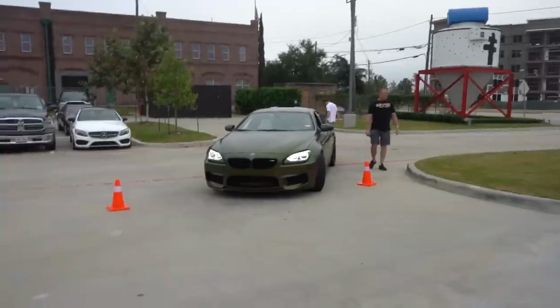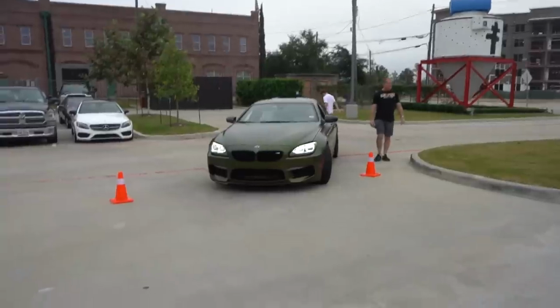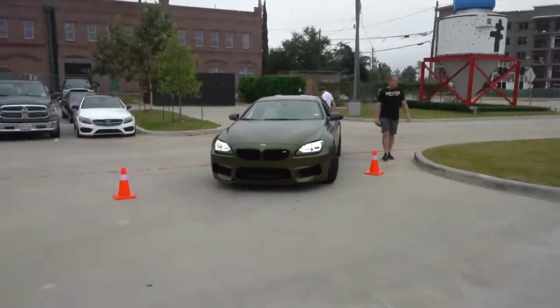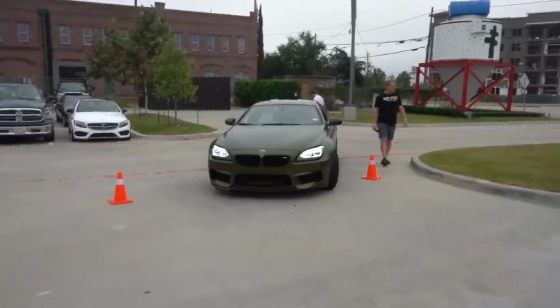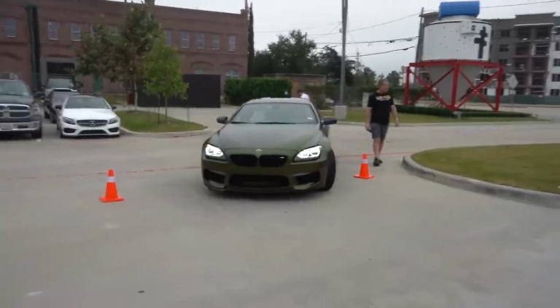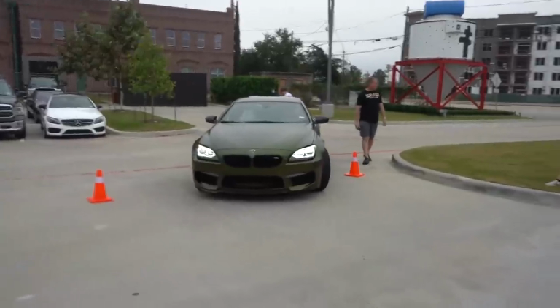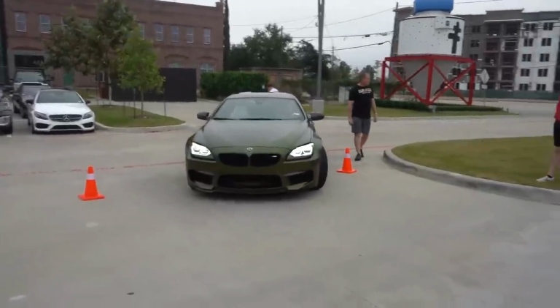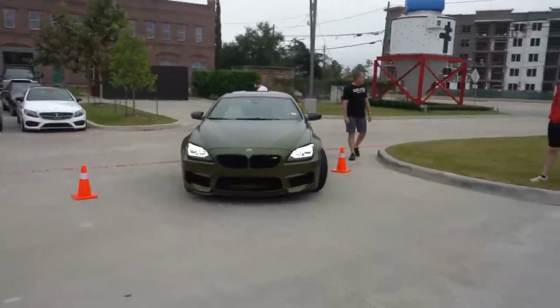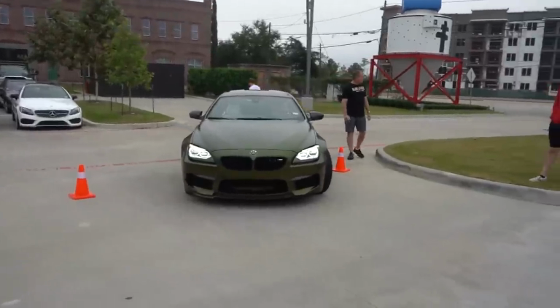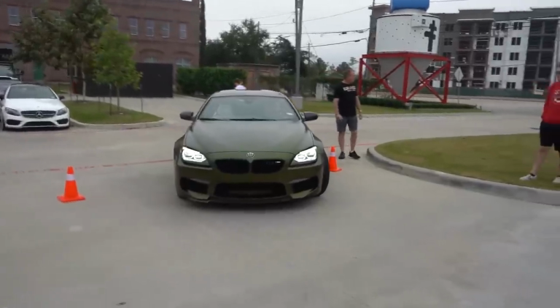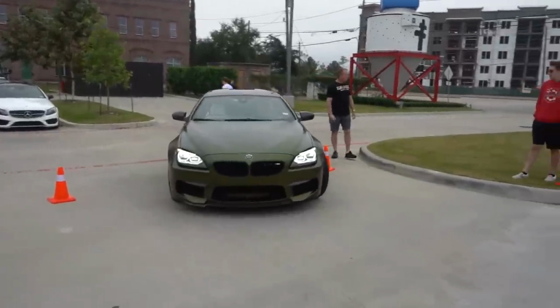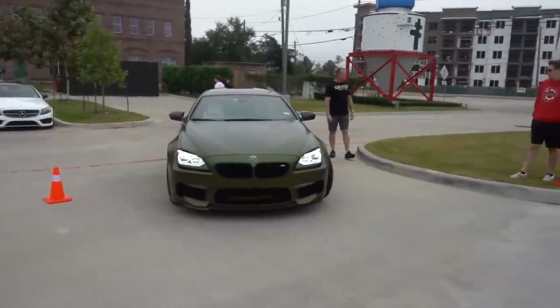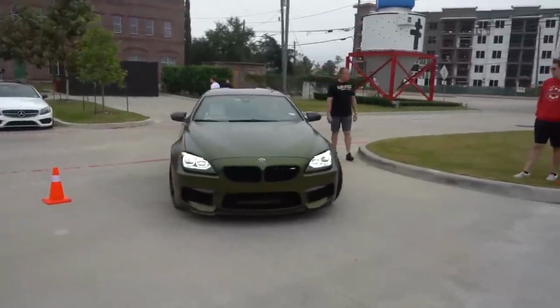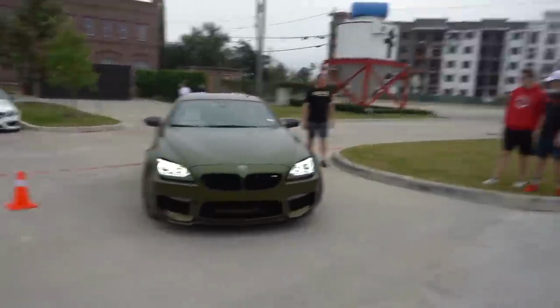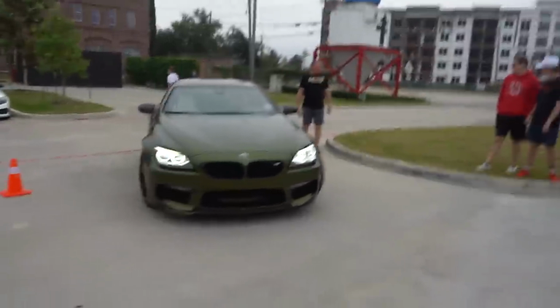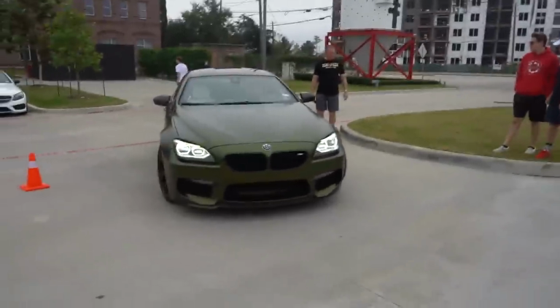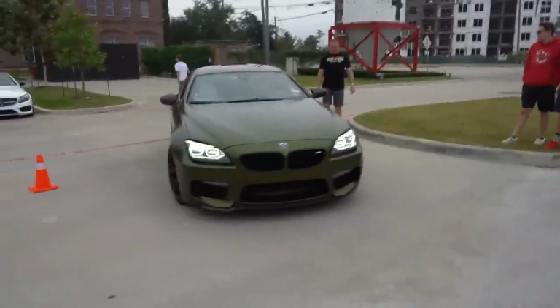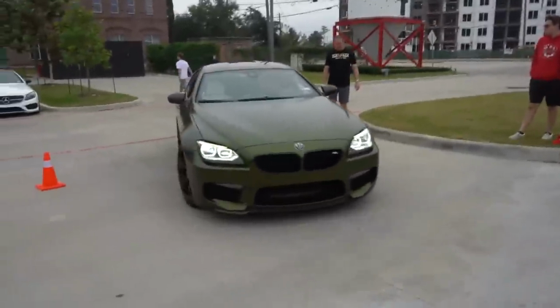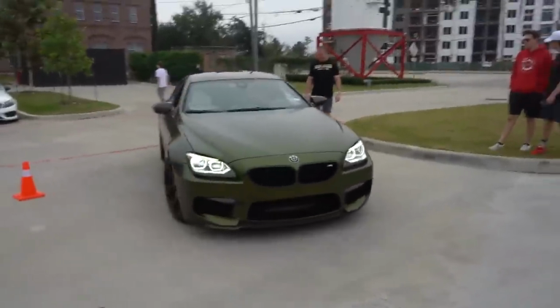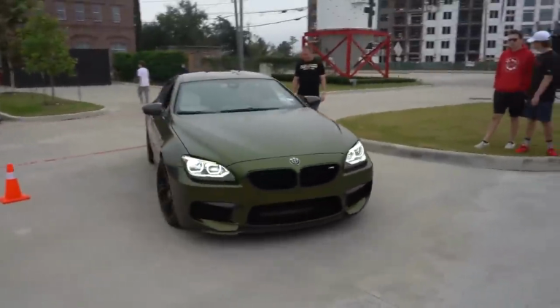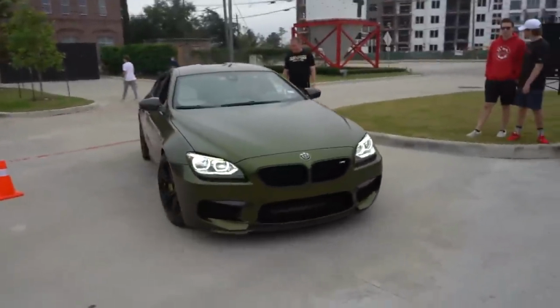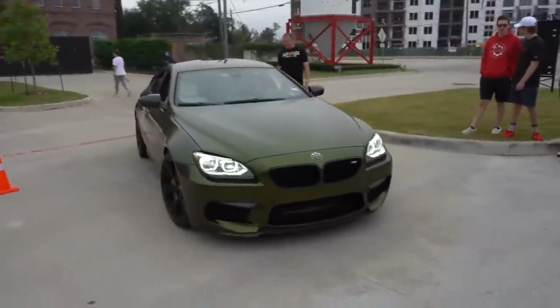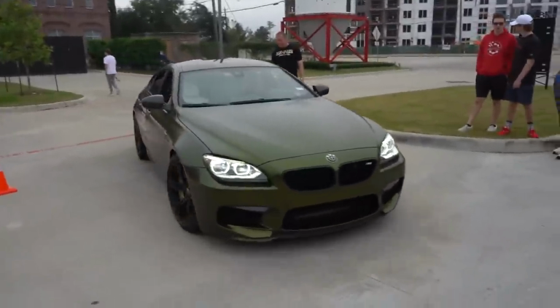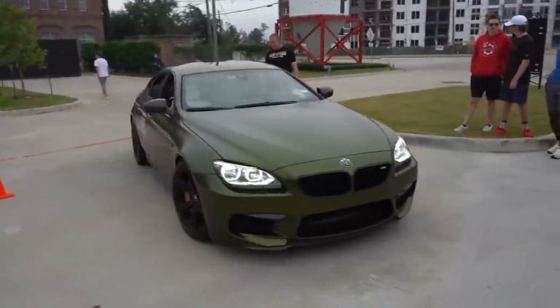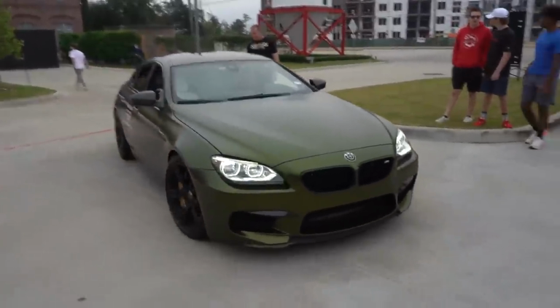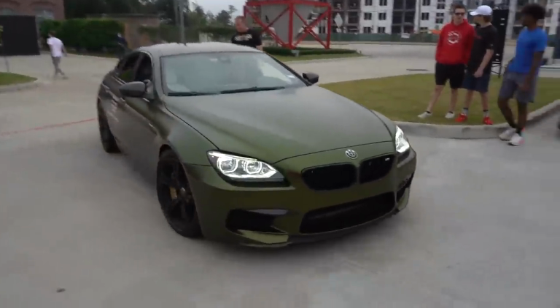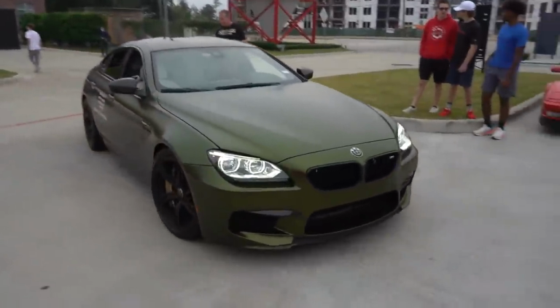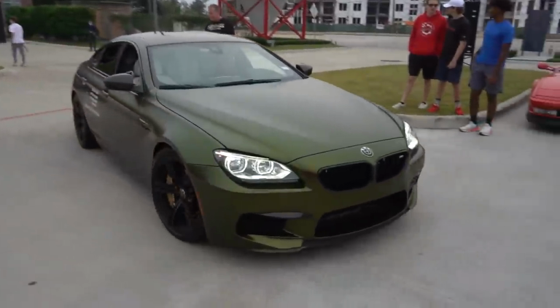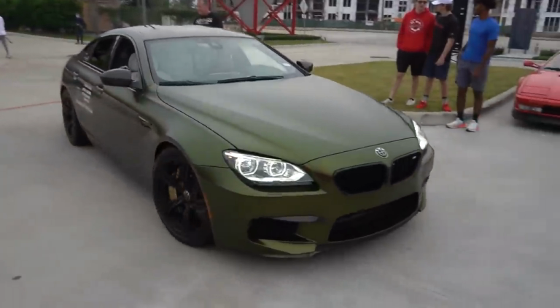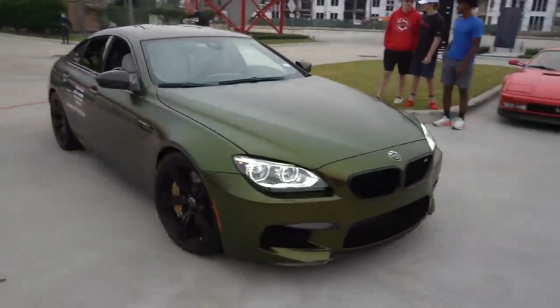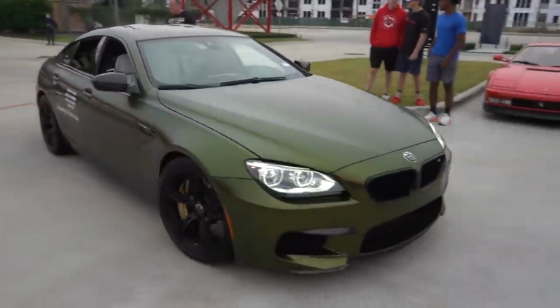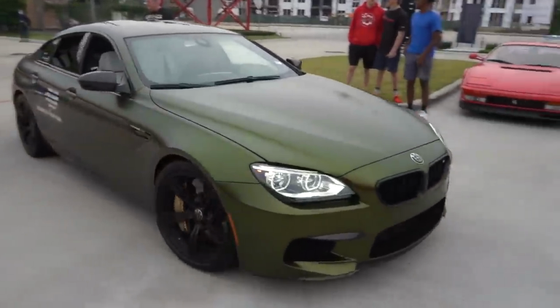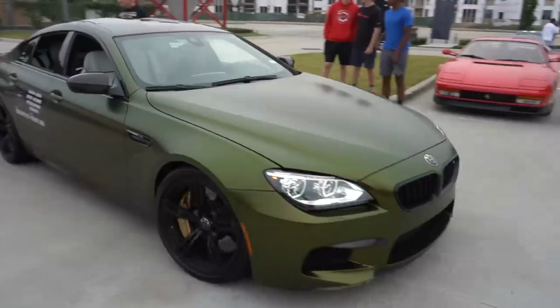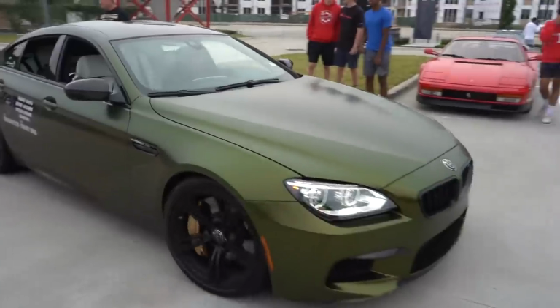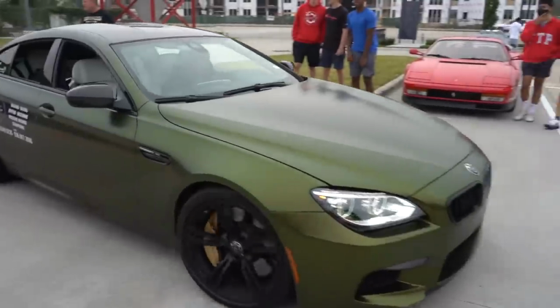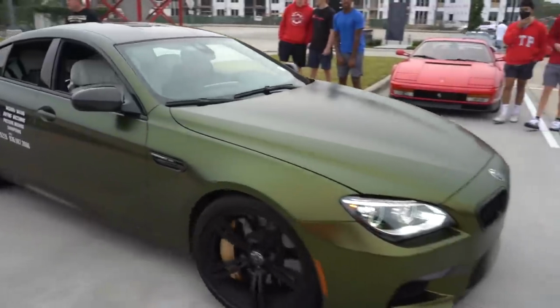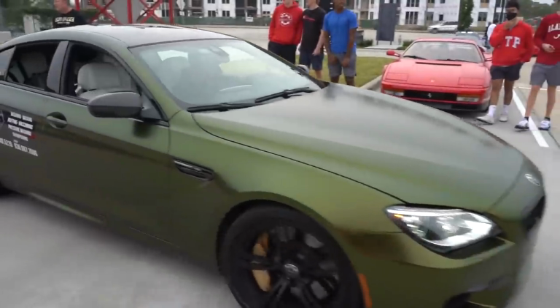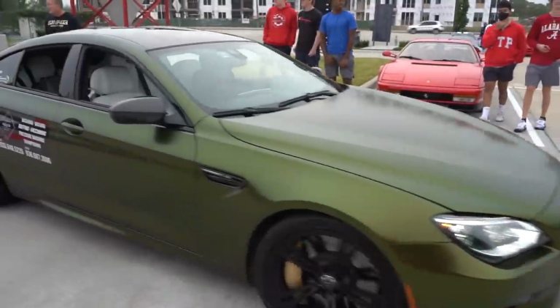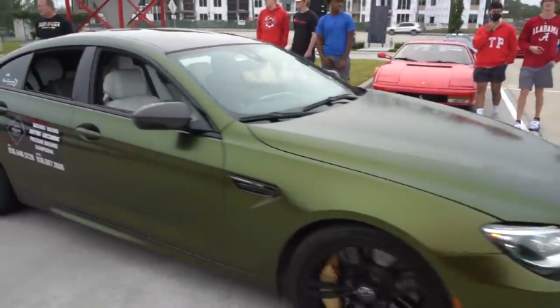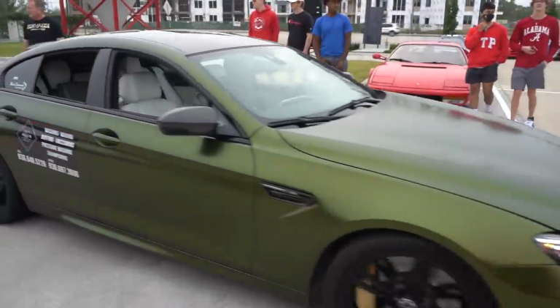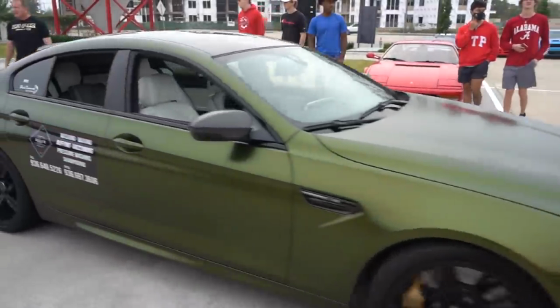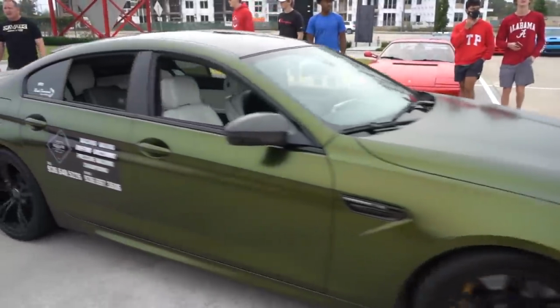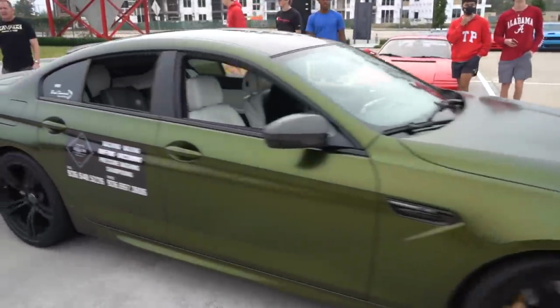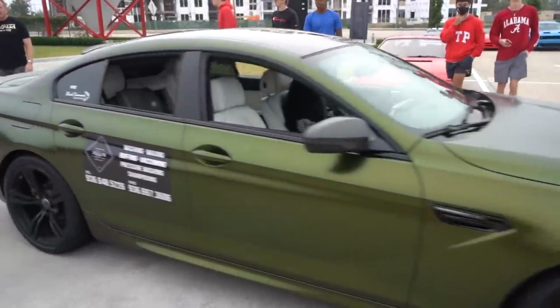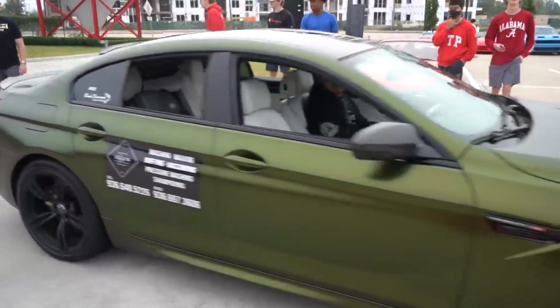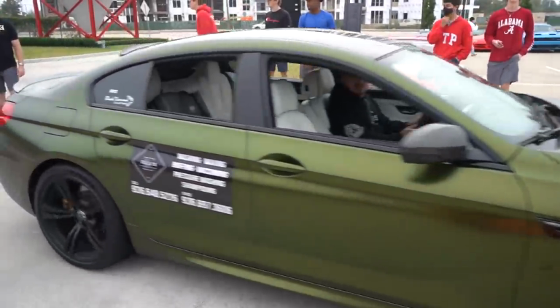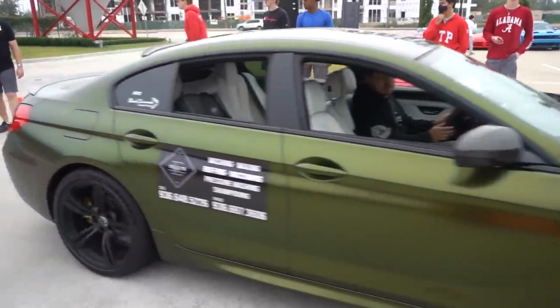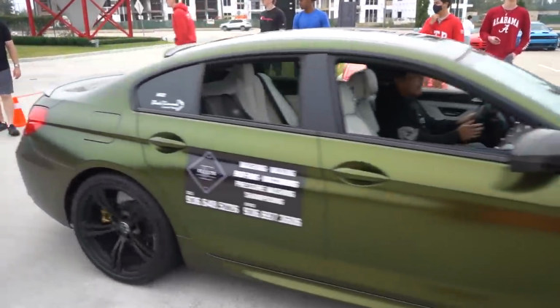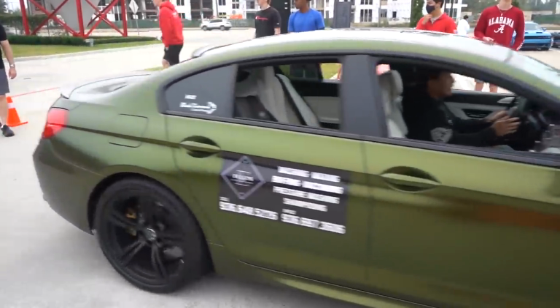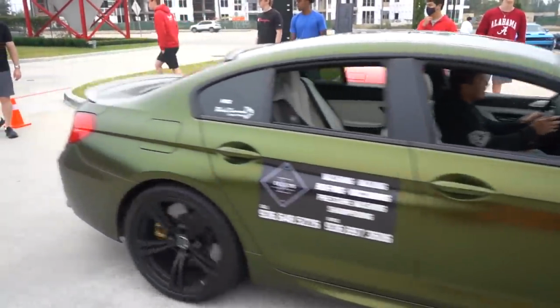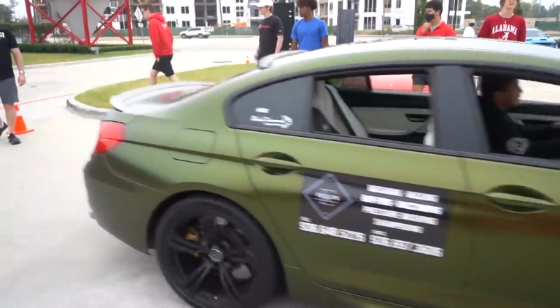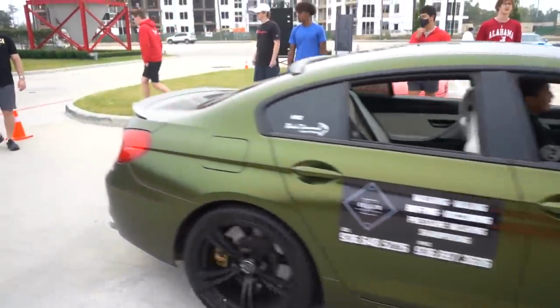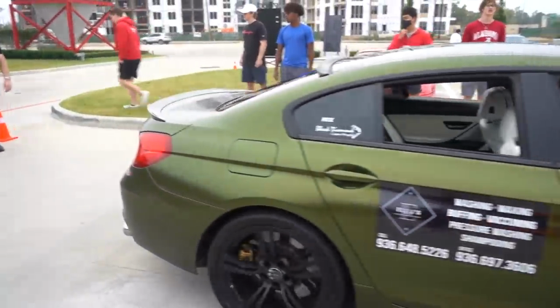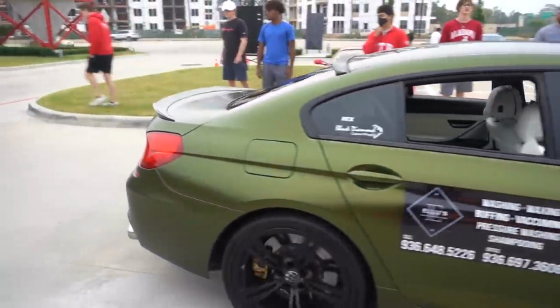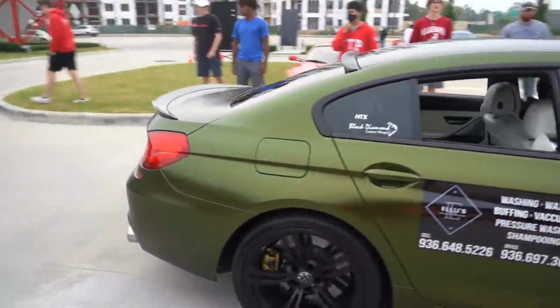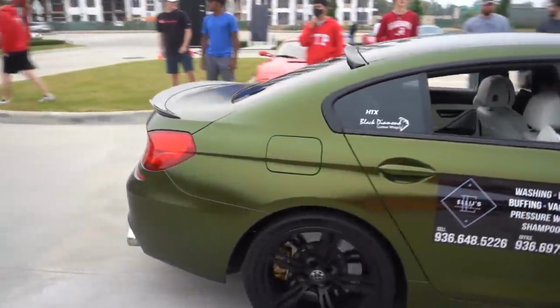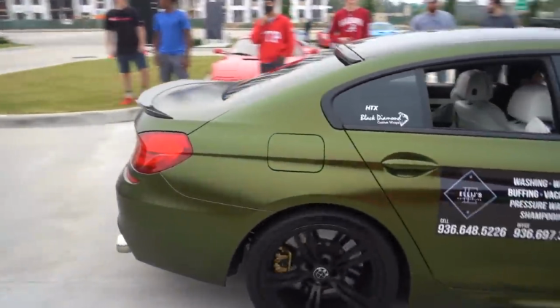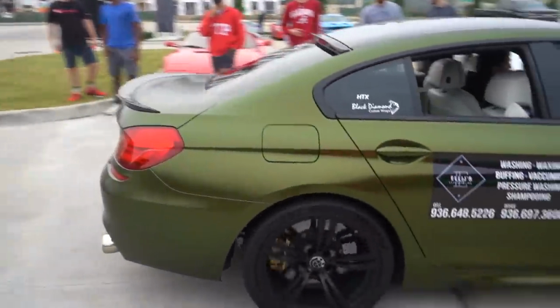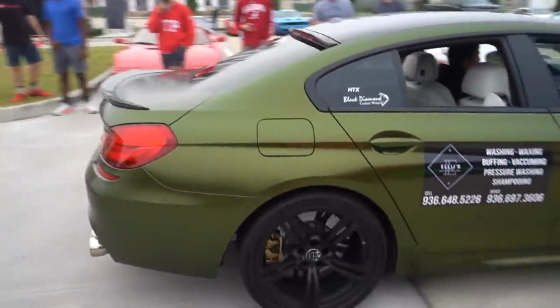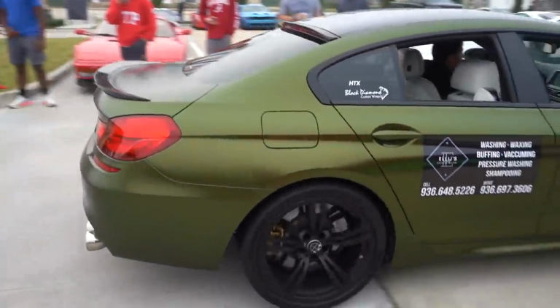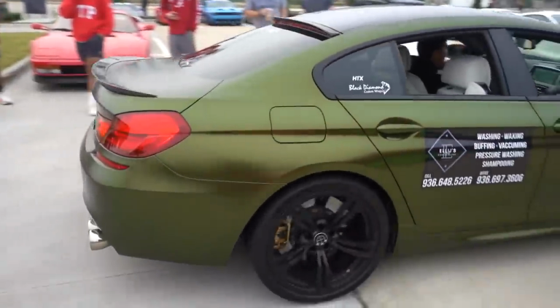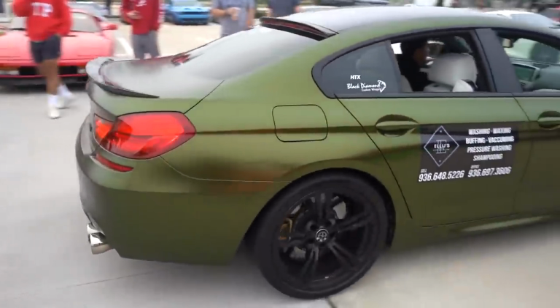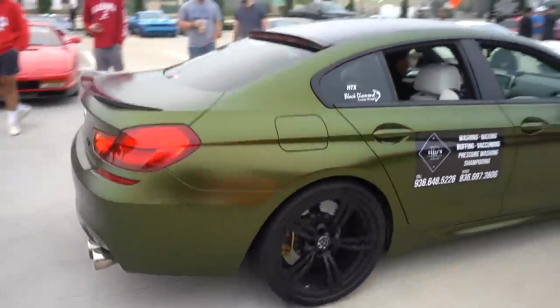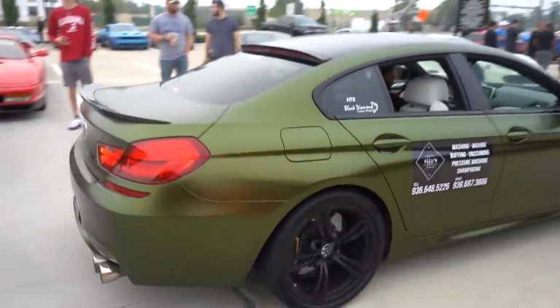Then we got the very nicely colored BMW M6 Gran Coupe. That color is so sick — it fits that car so well.